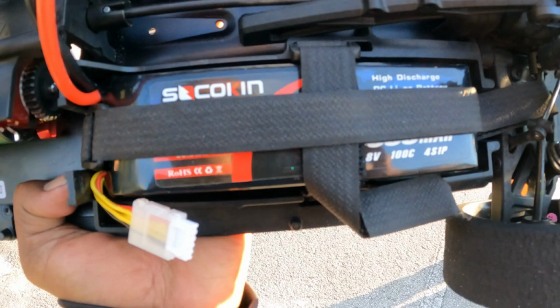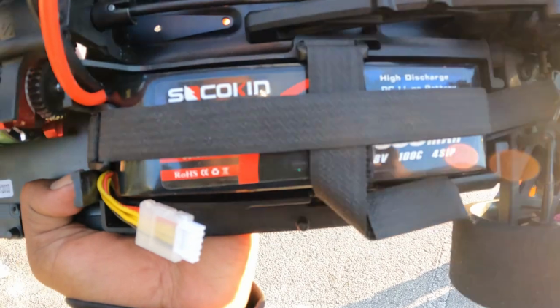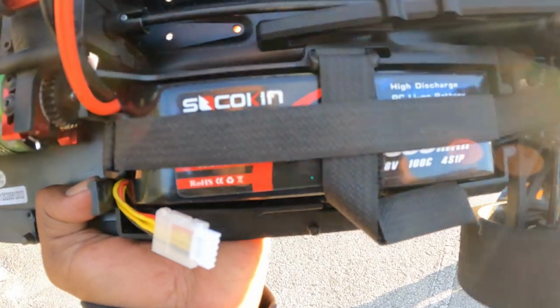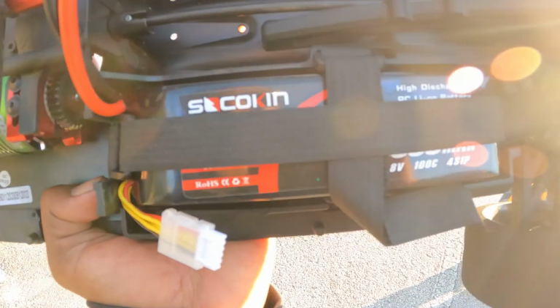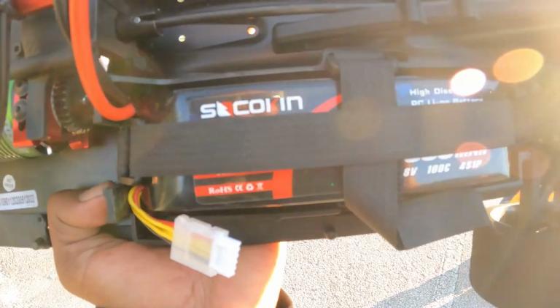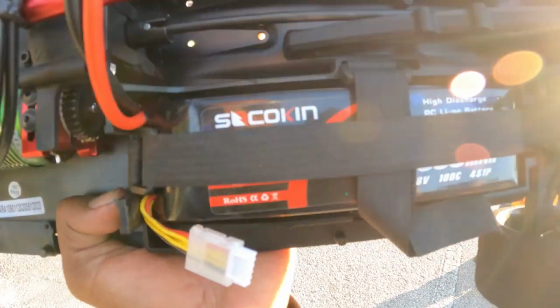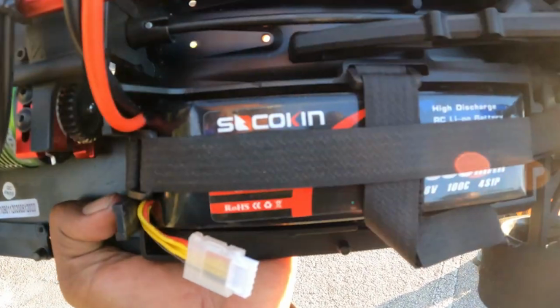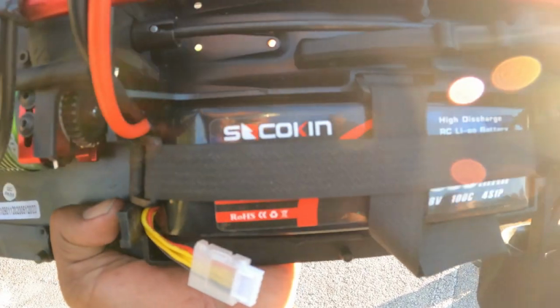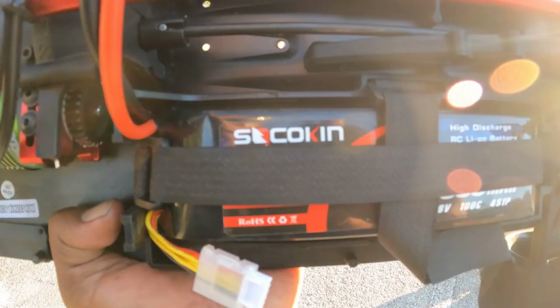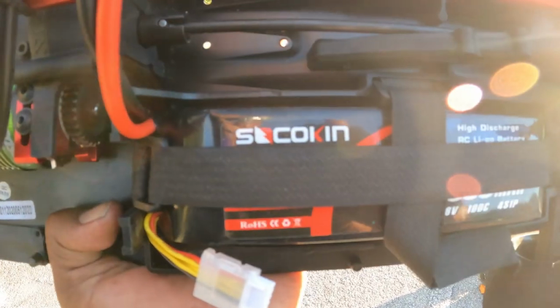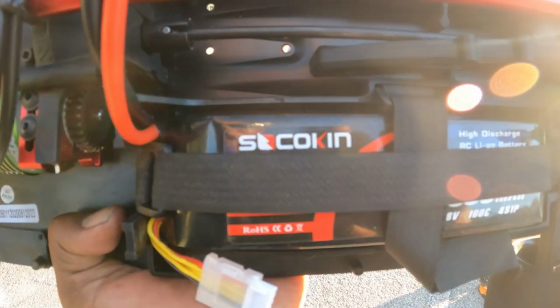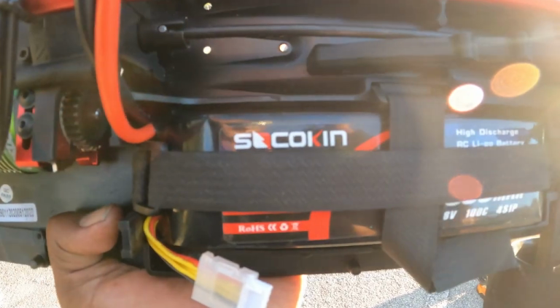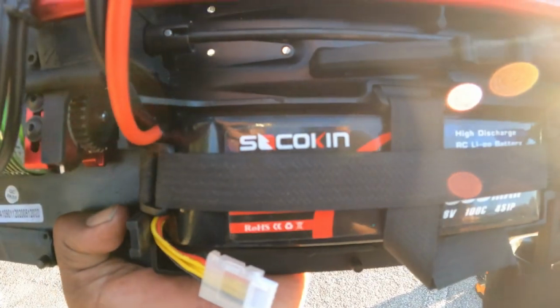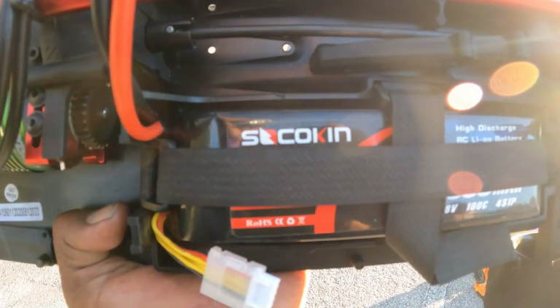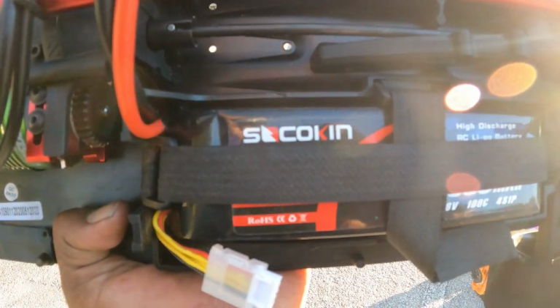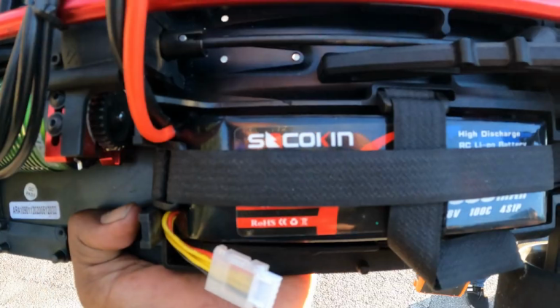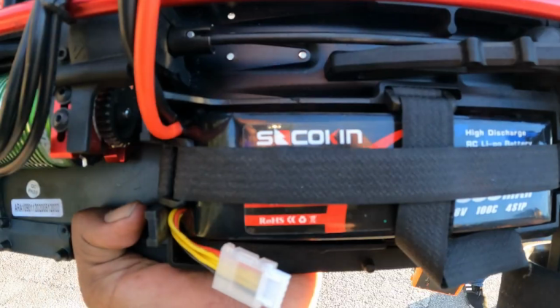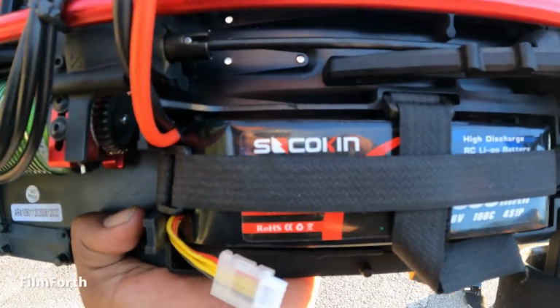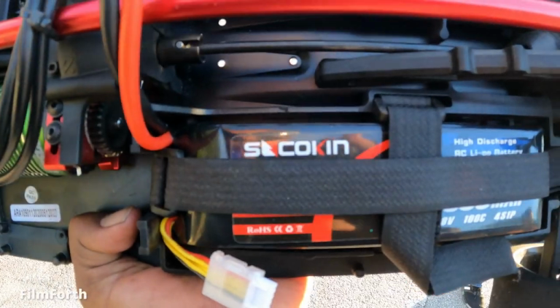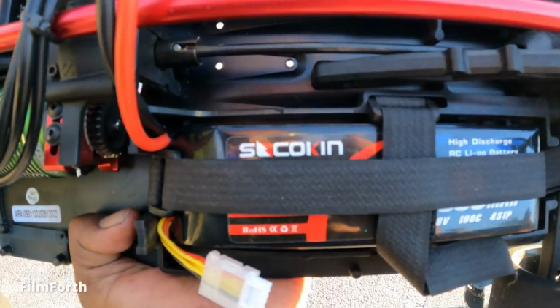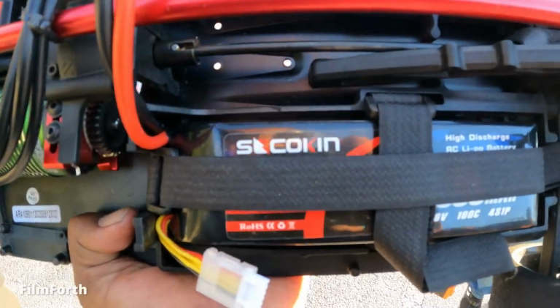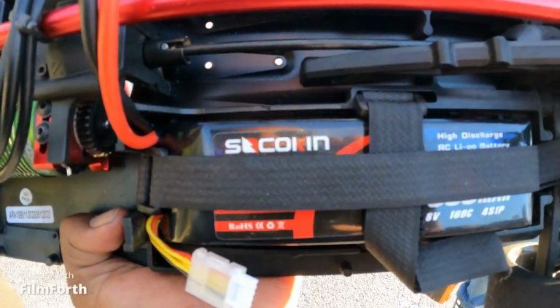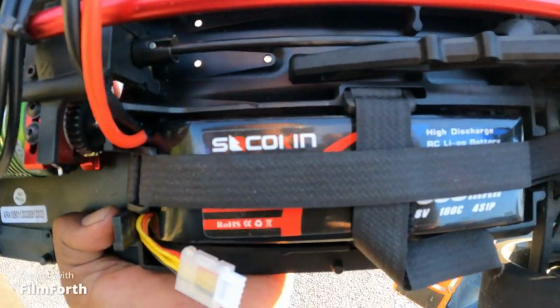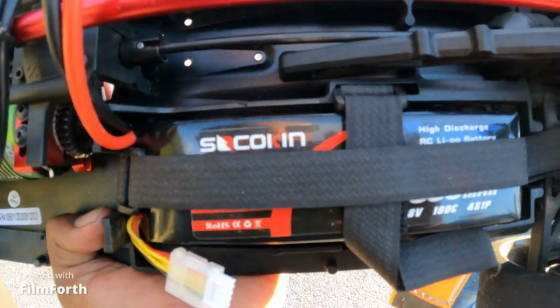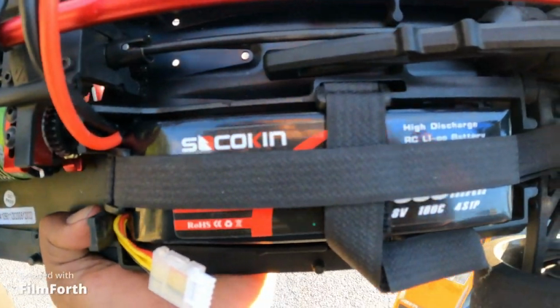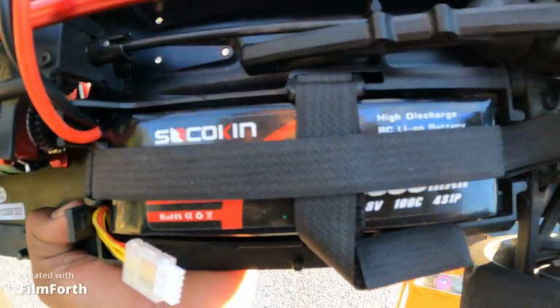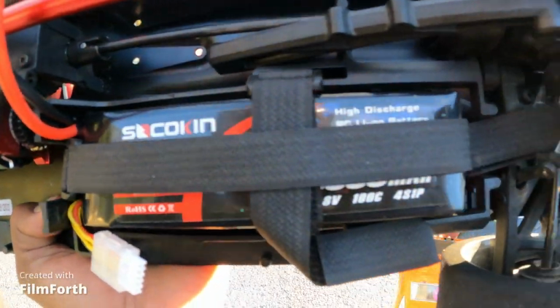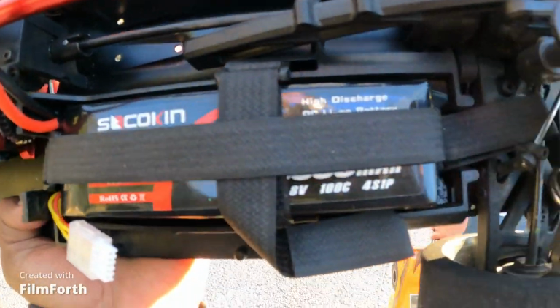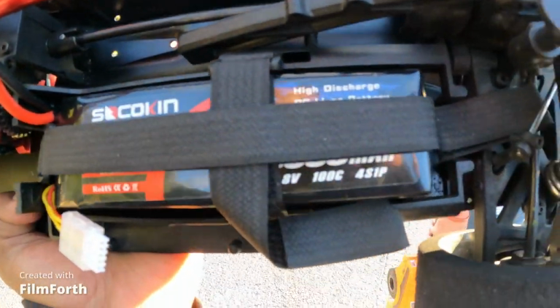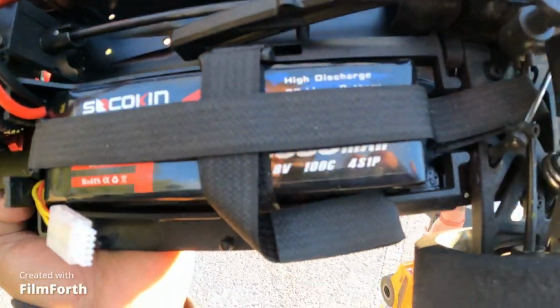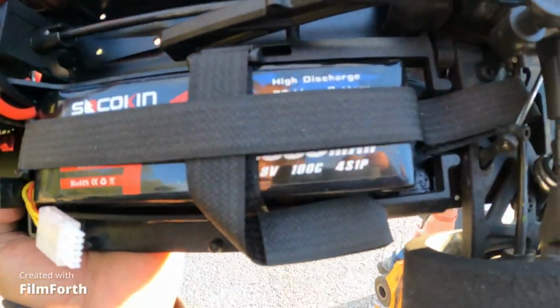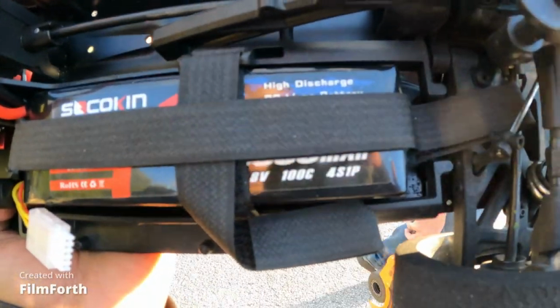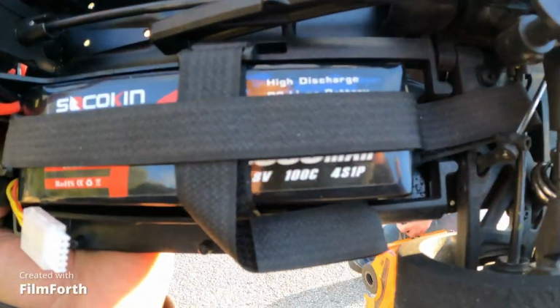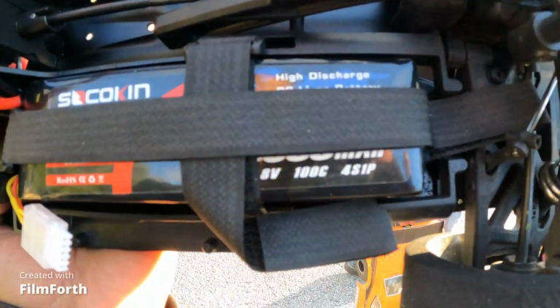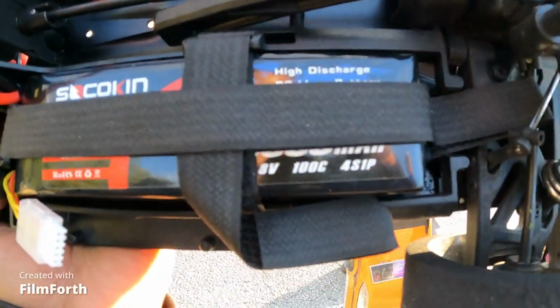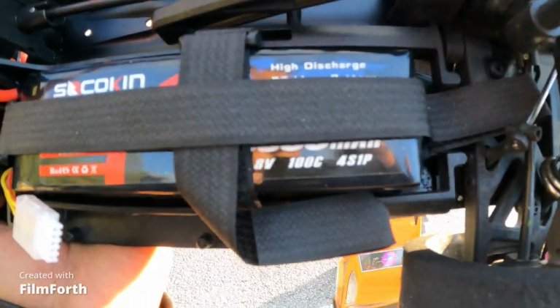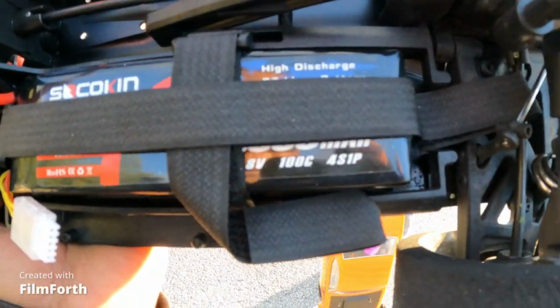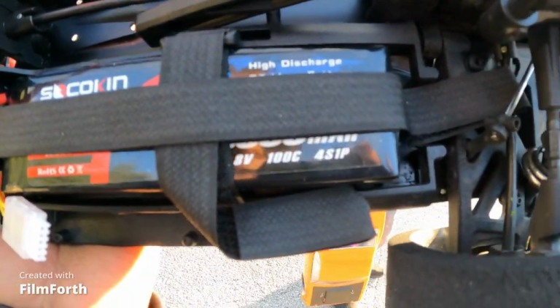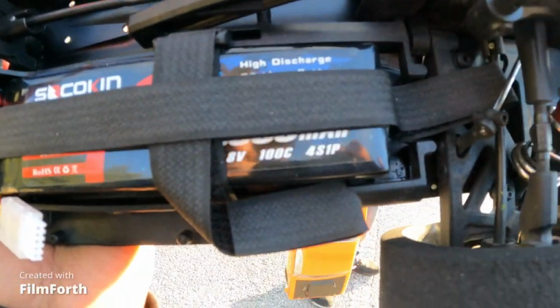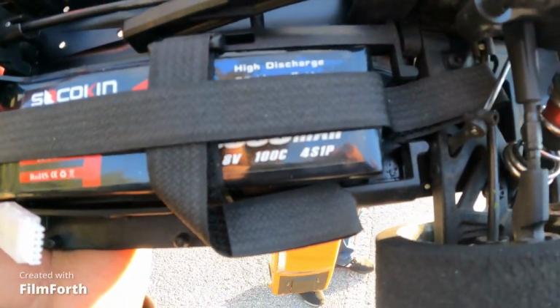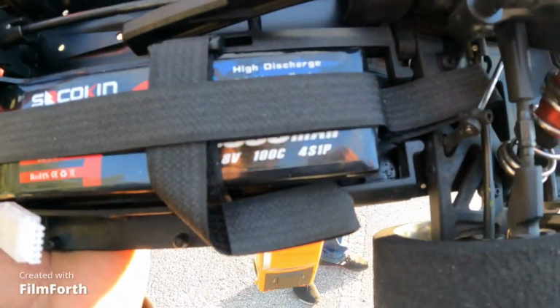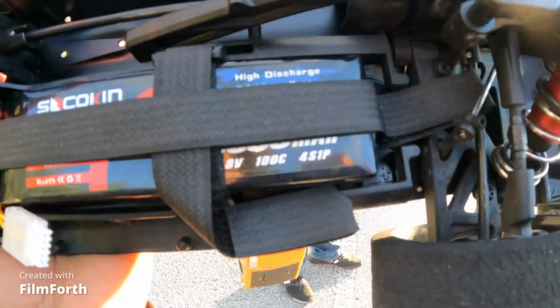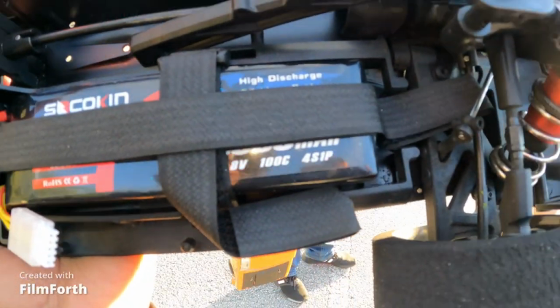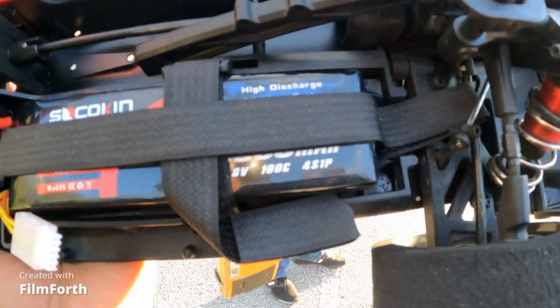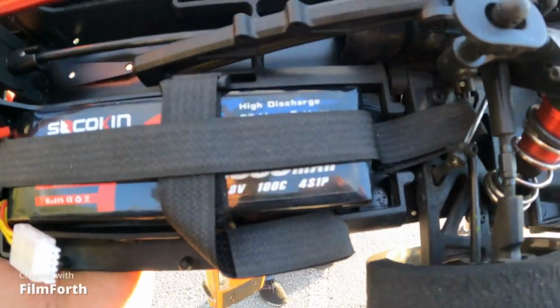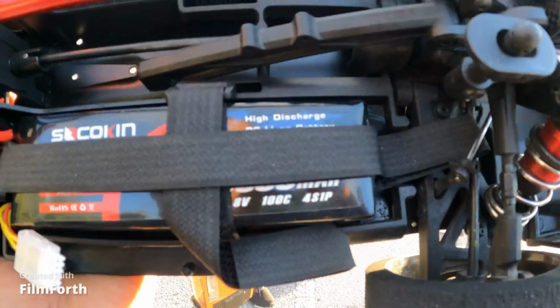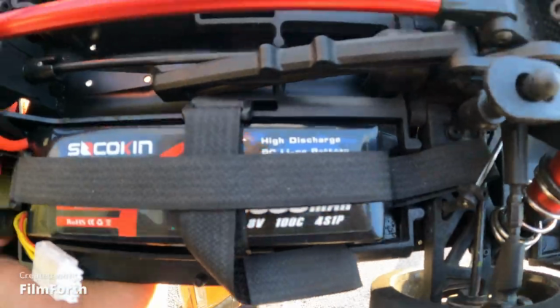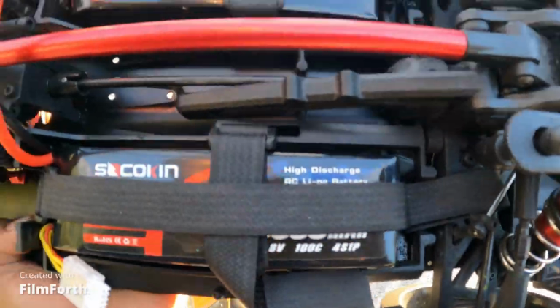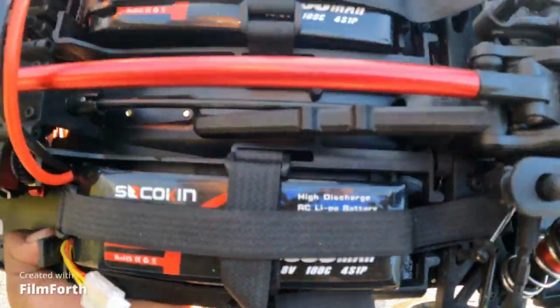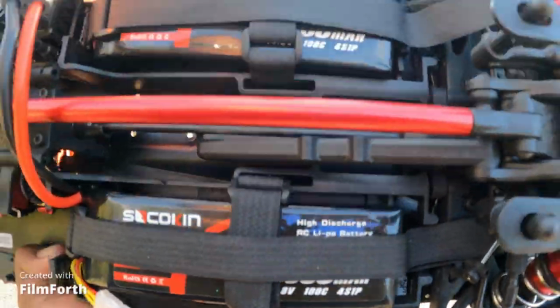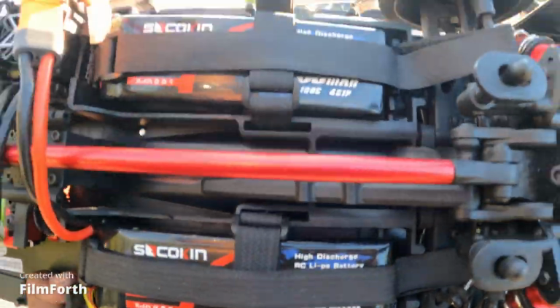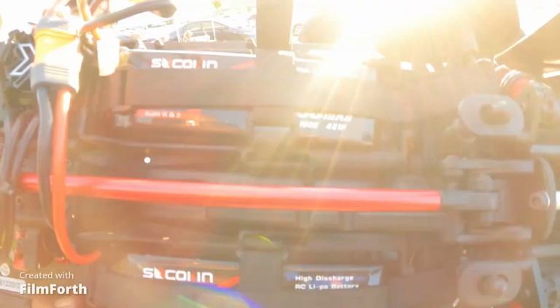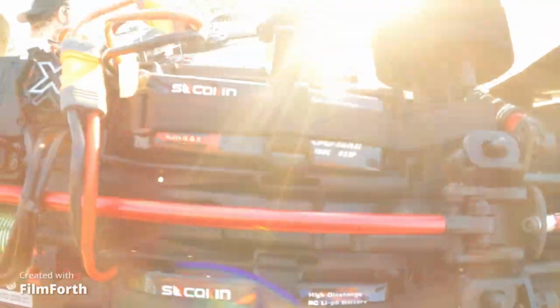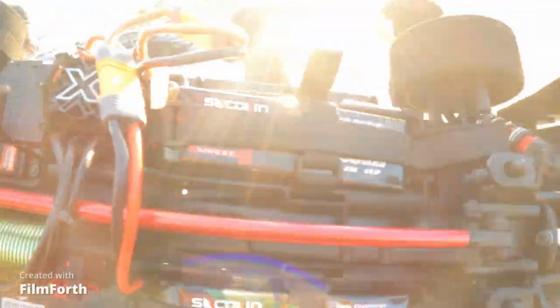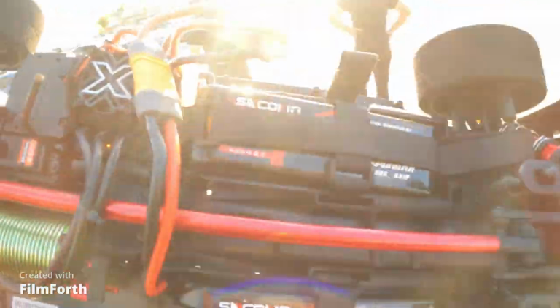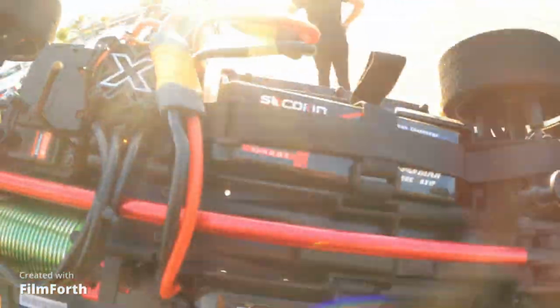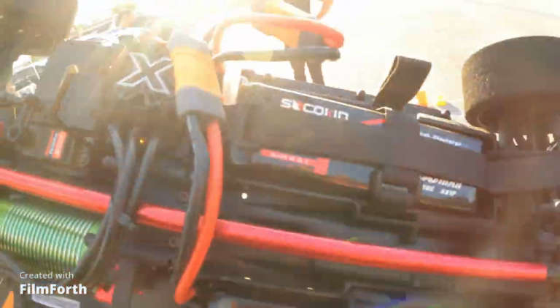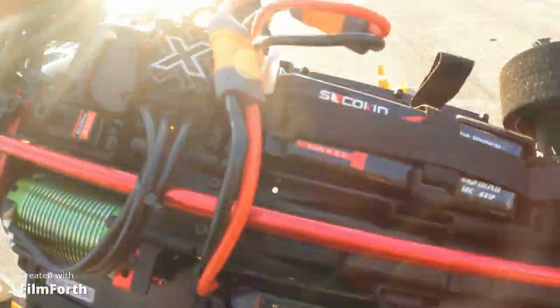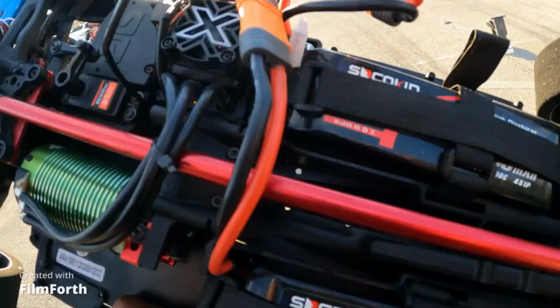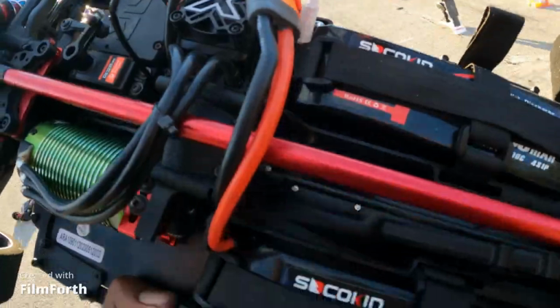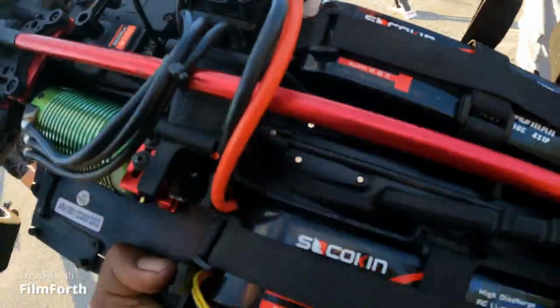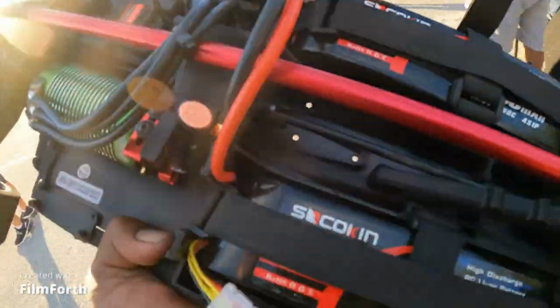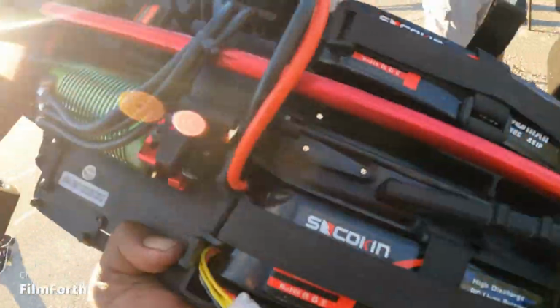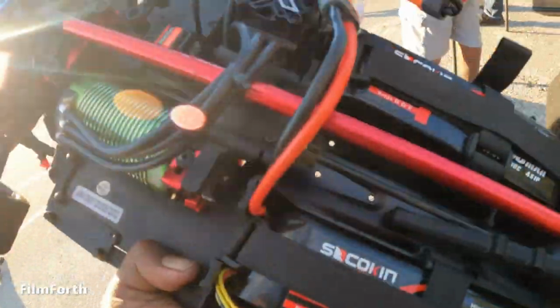Guys, we're doing a review on these Soca Can batteries — 100C LiPo 4S. These things are awesome.